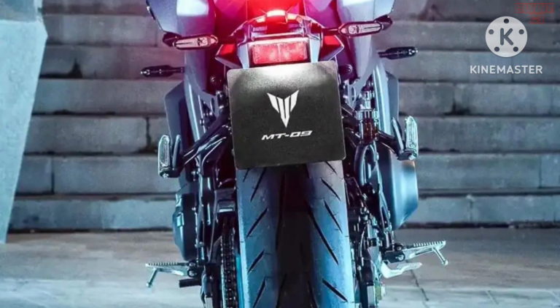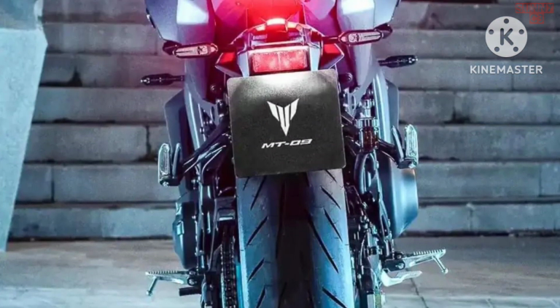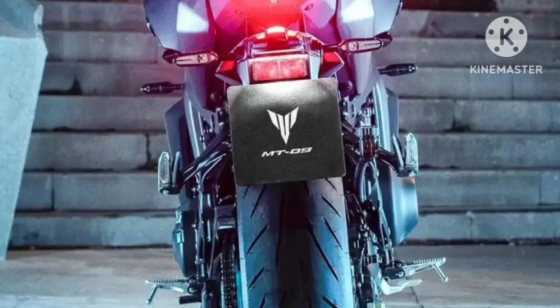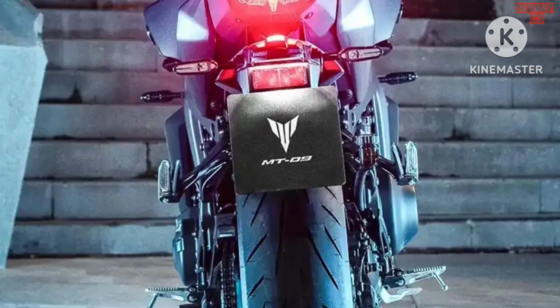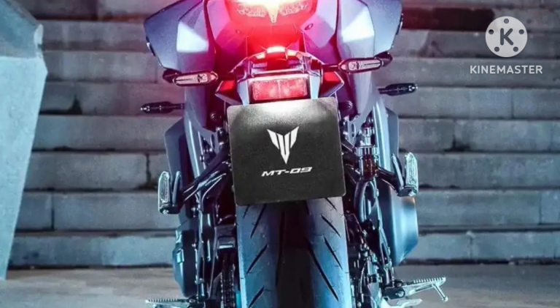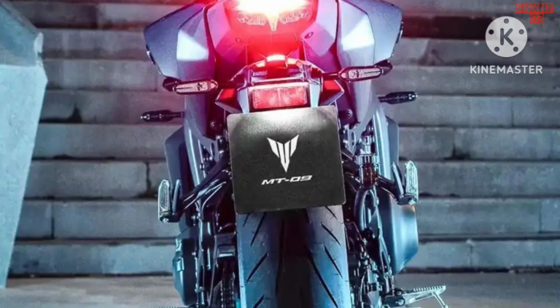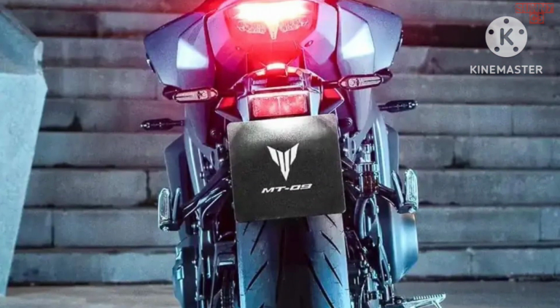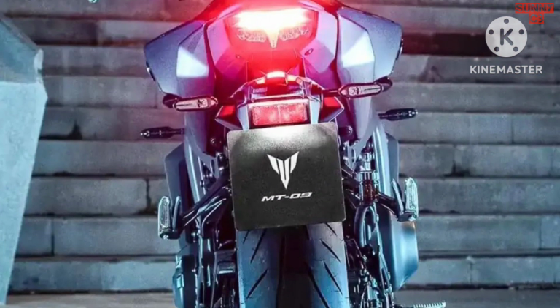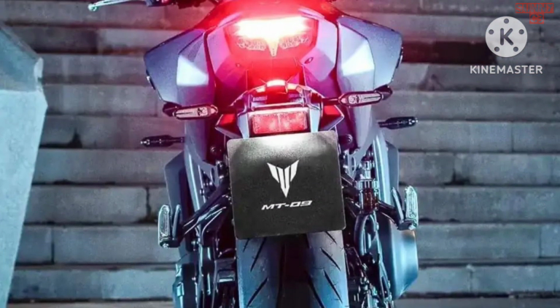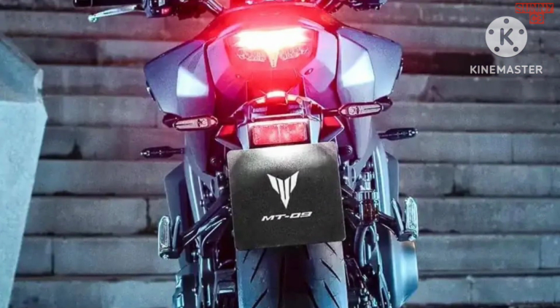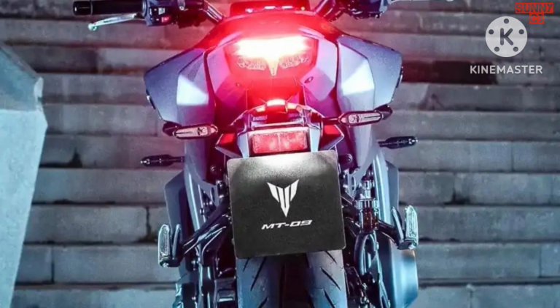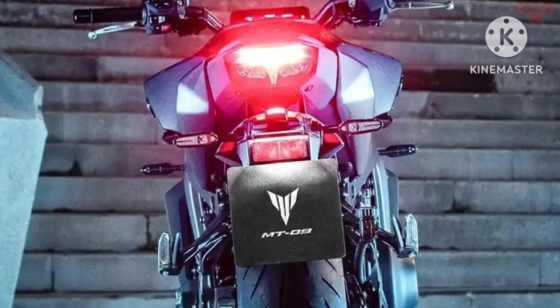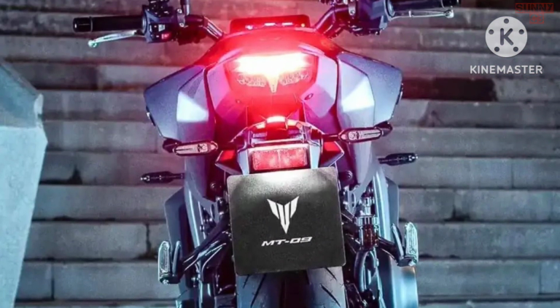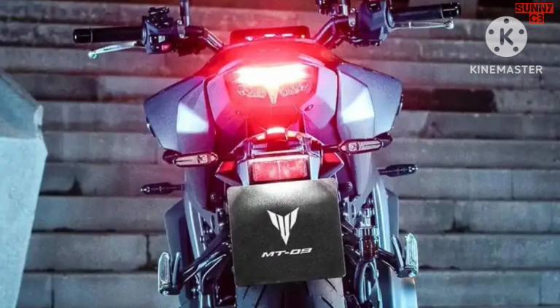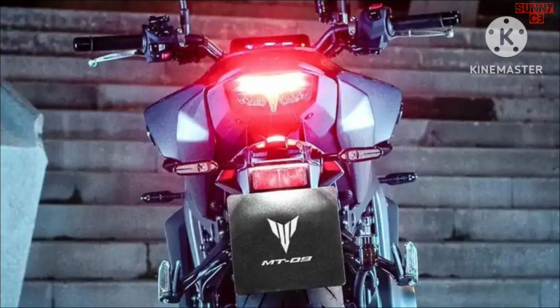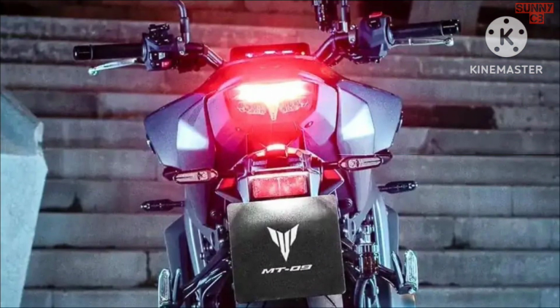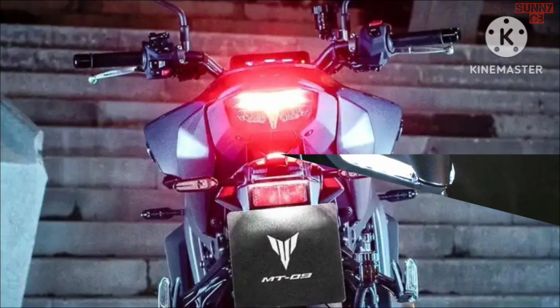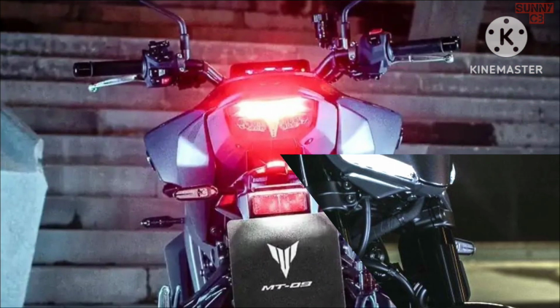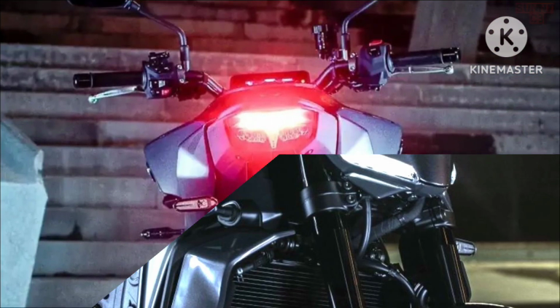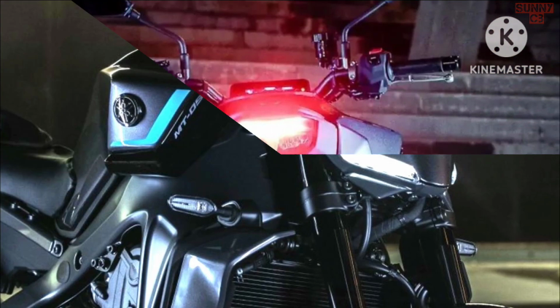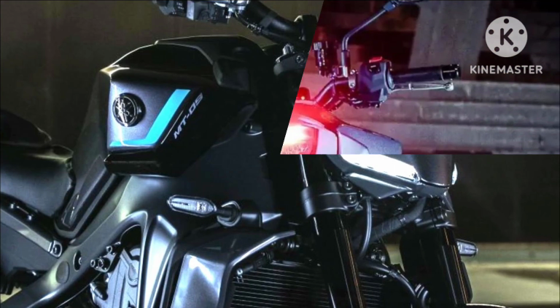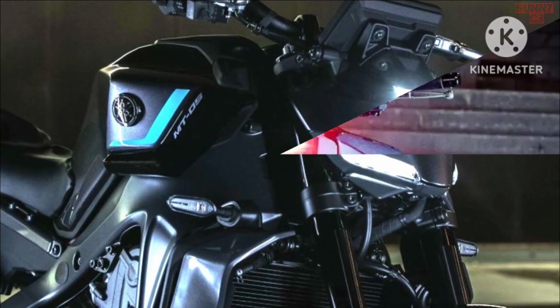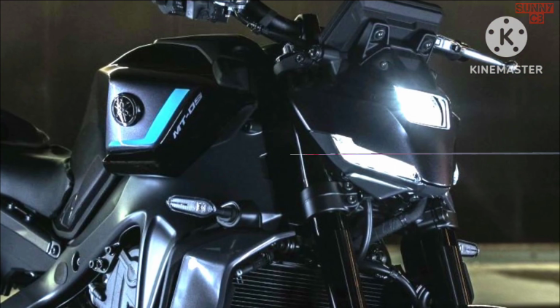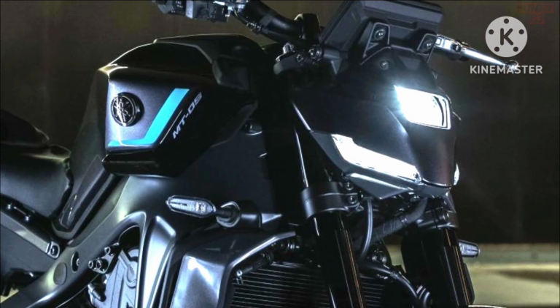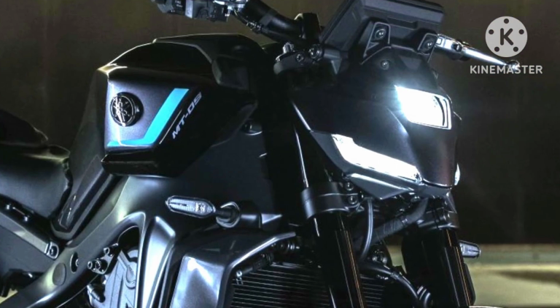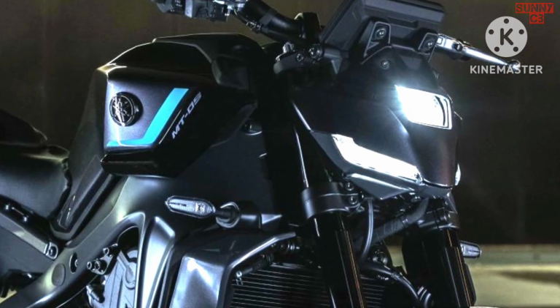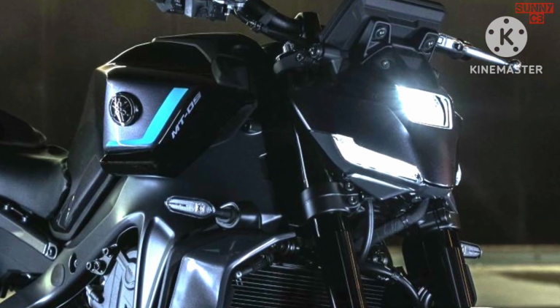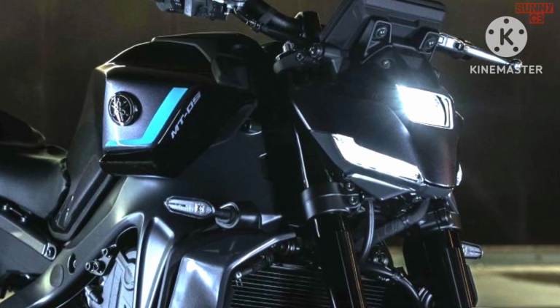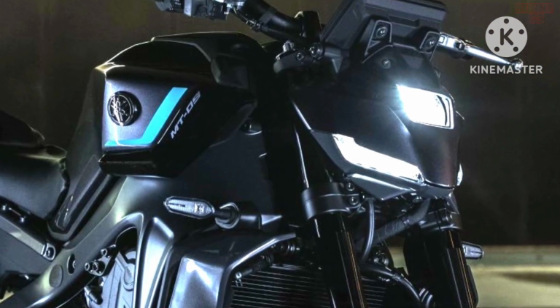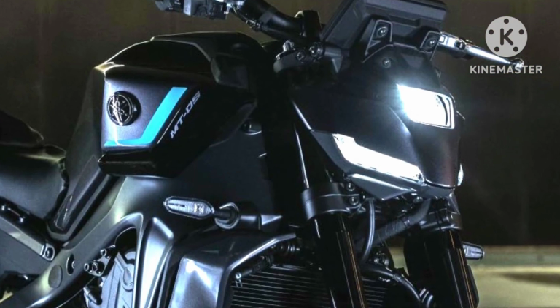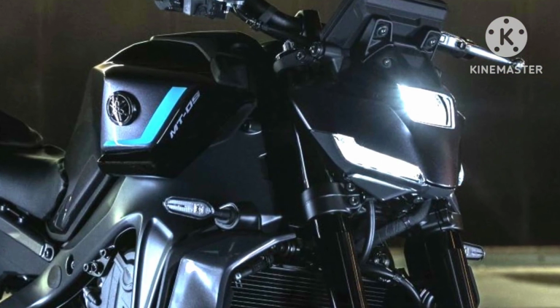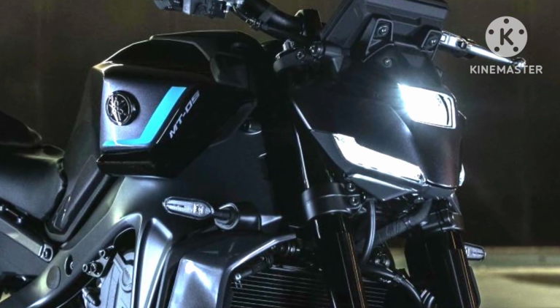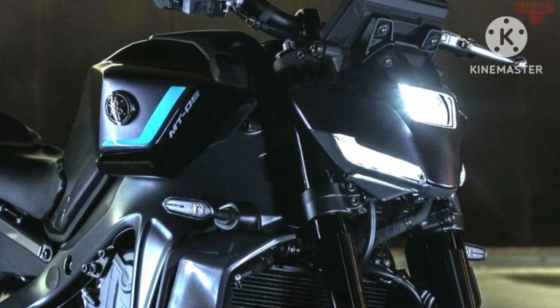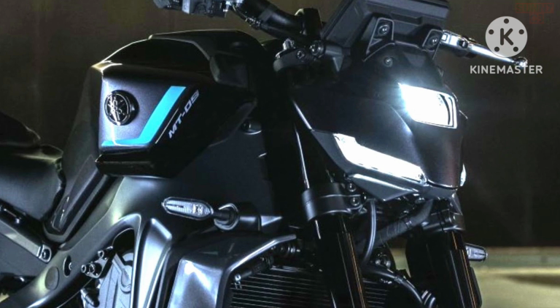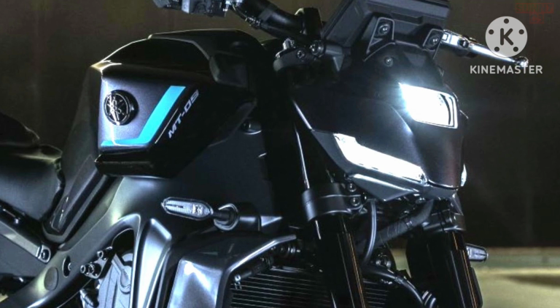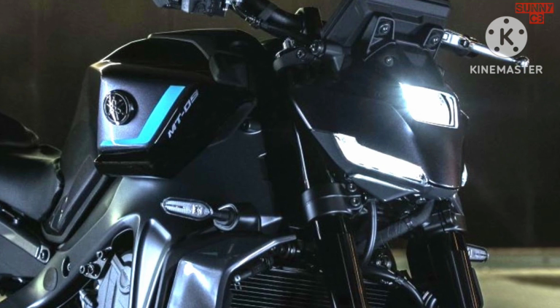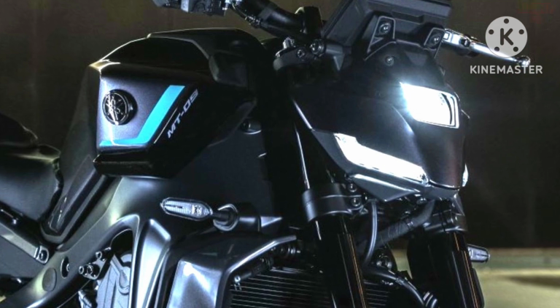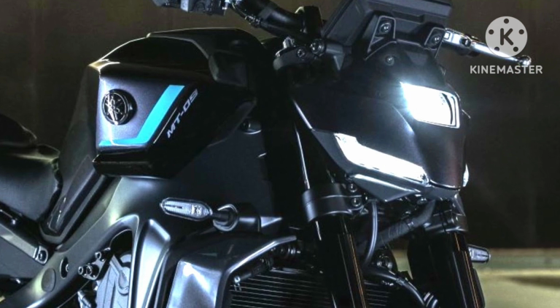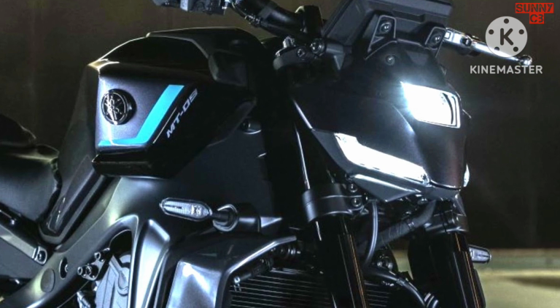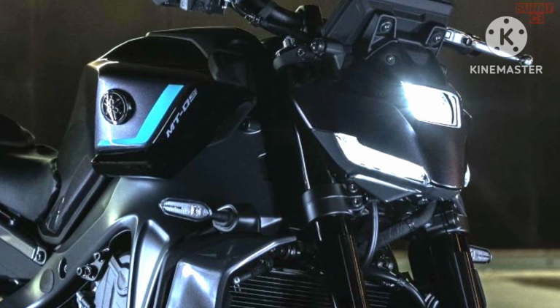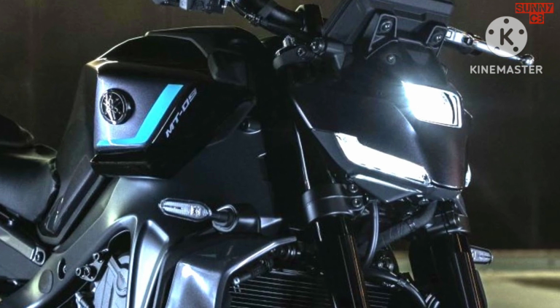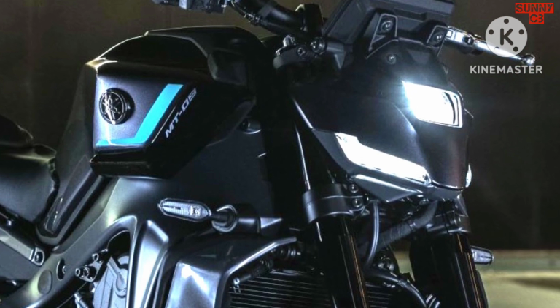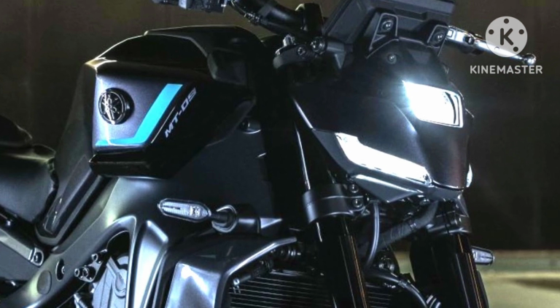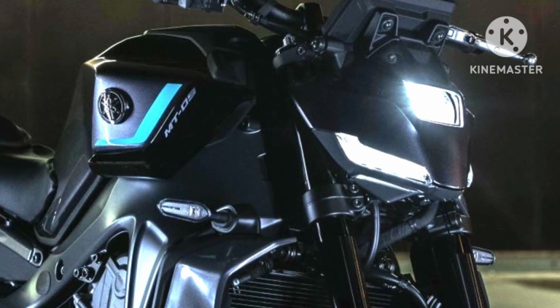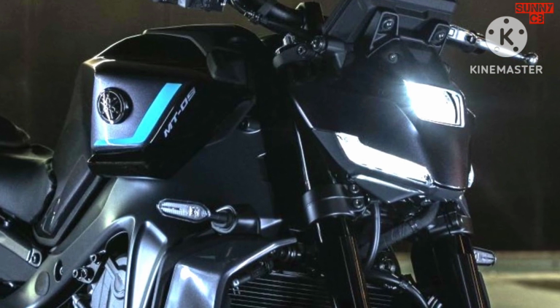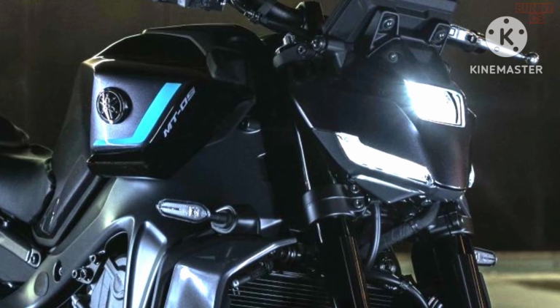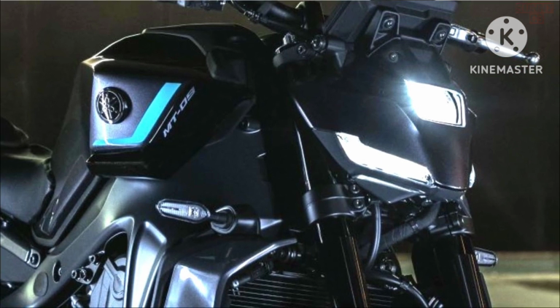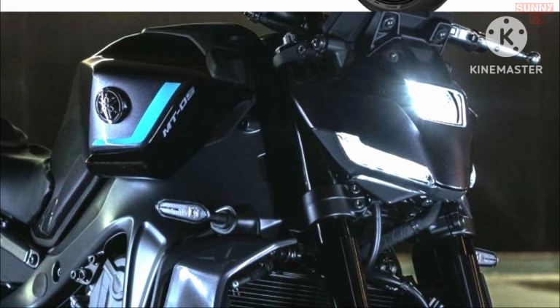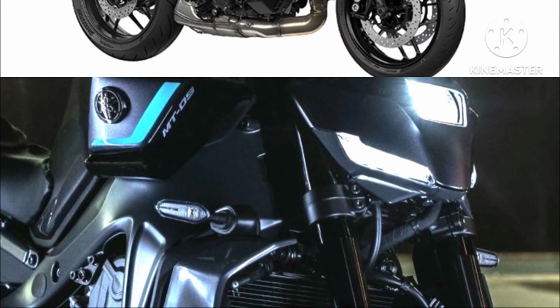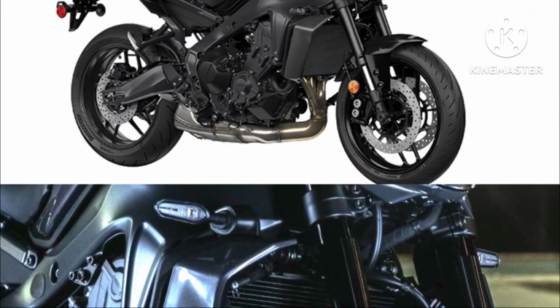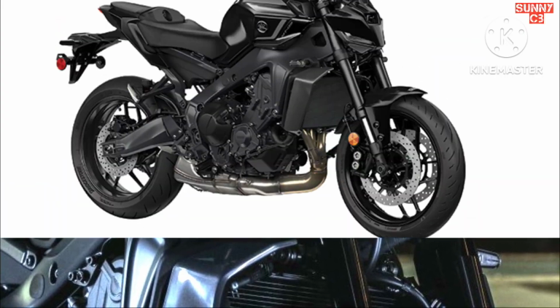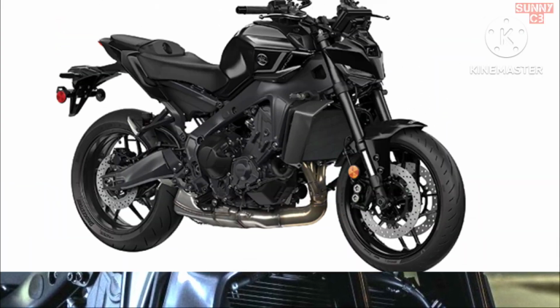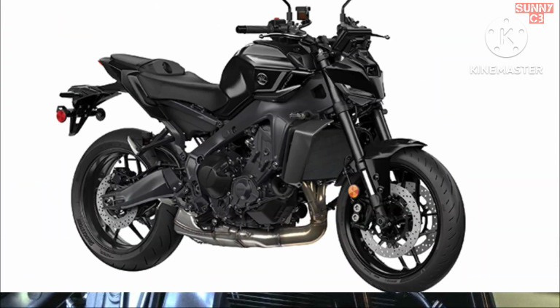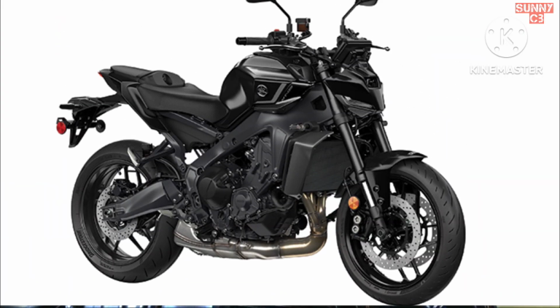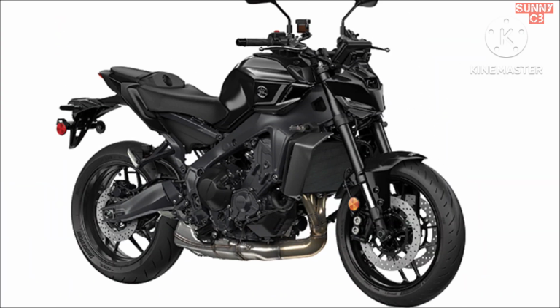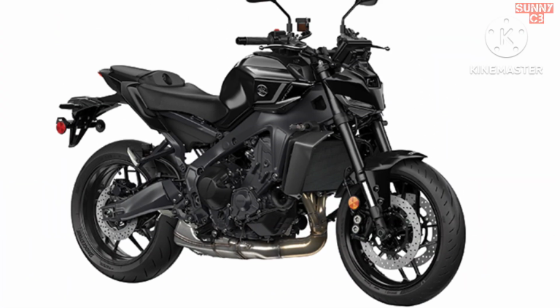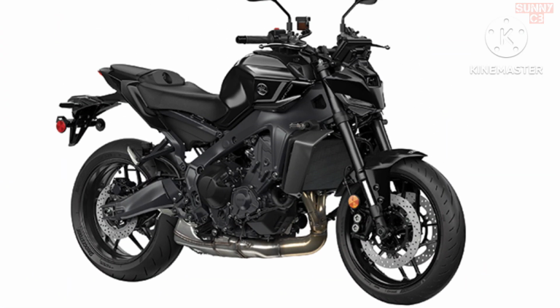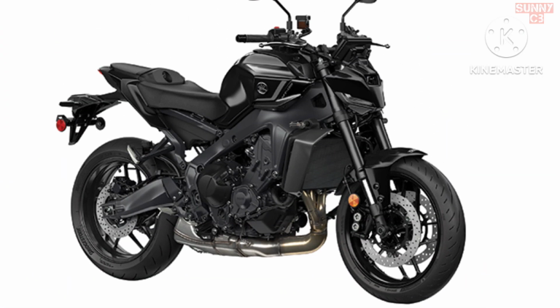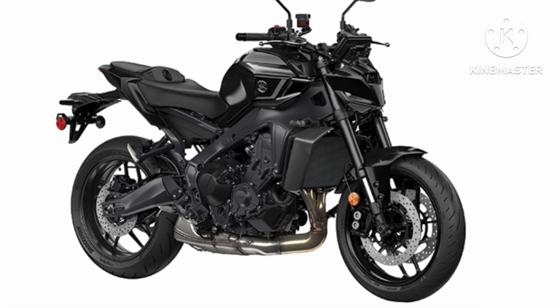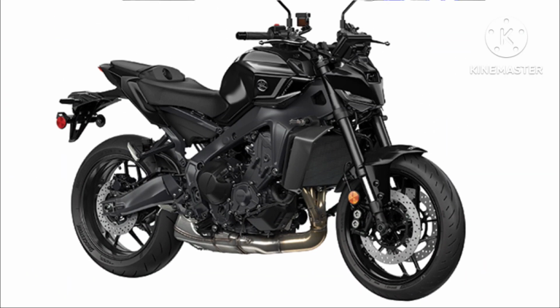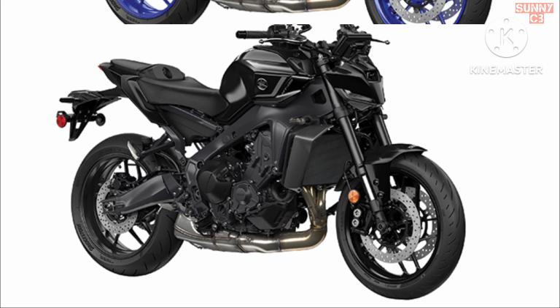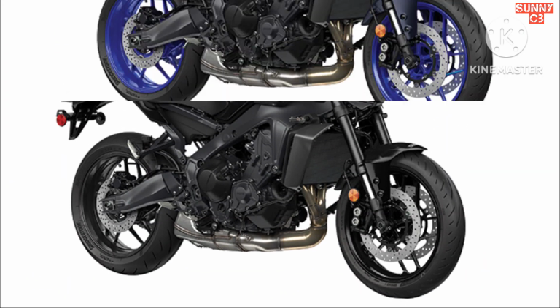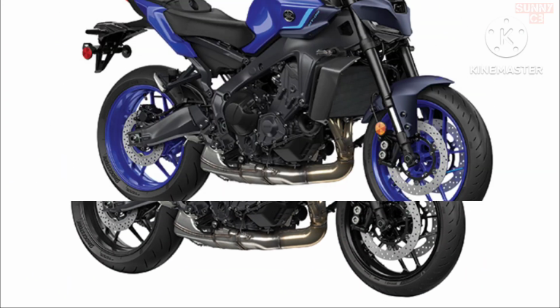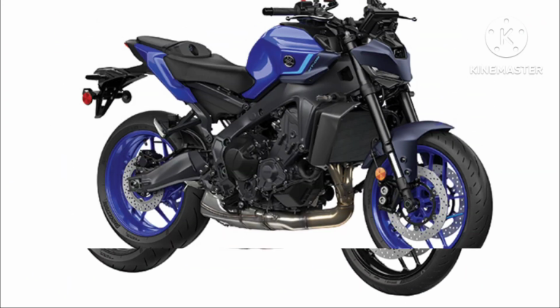We know that Yamaha is looking to launch the MT-09 in India, but whether or not the brand plans to launch the SP variant here is yet to be known.